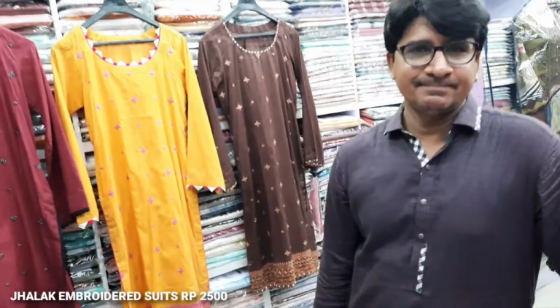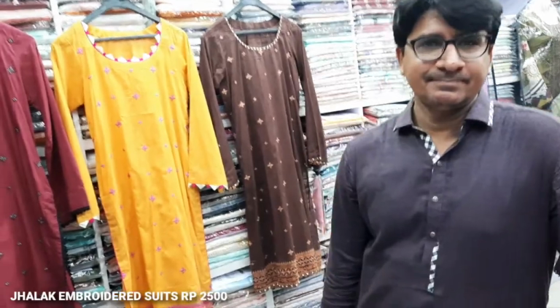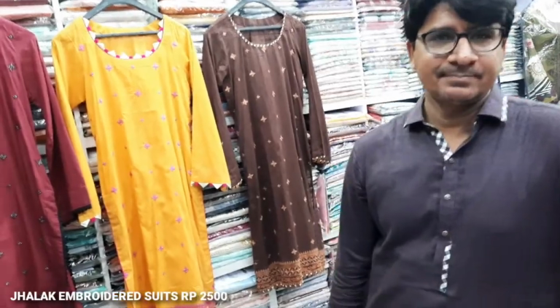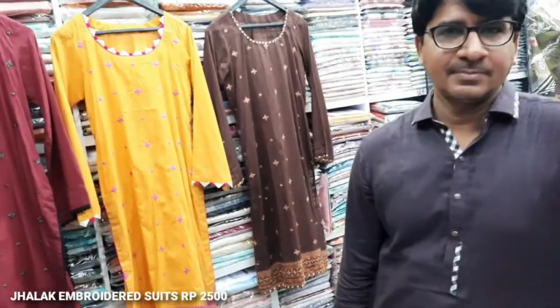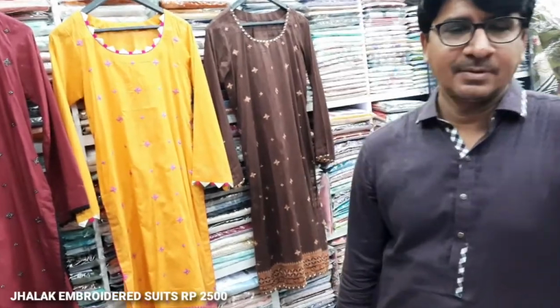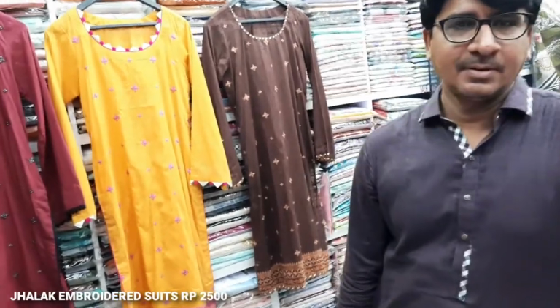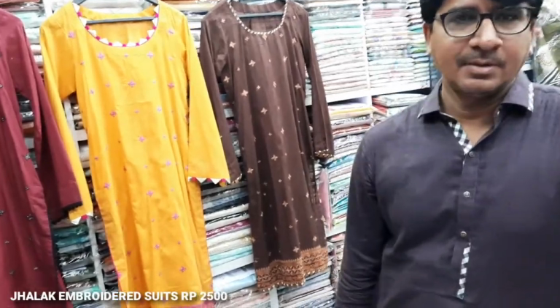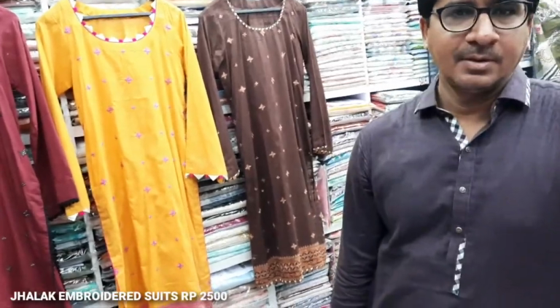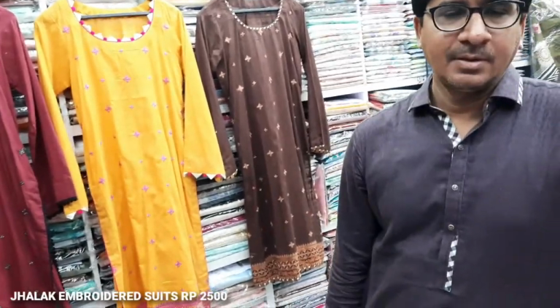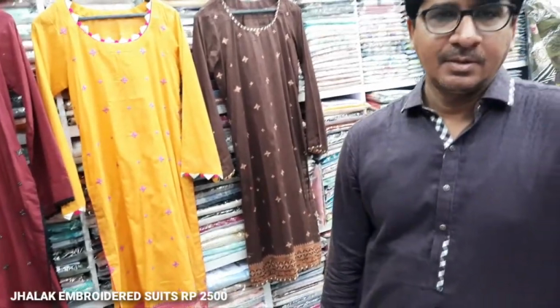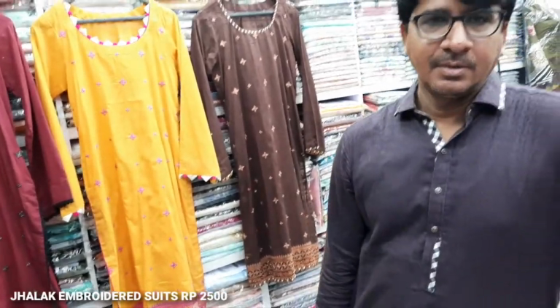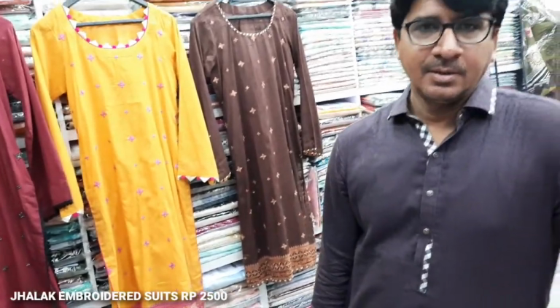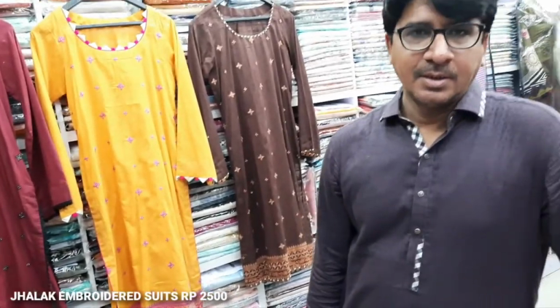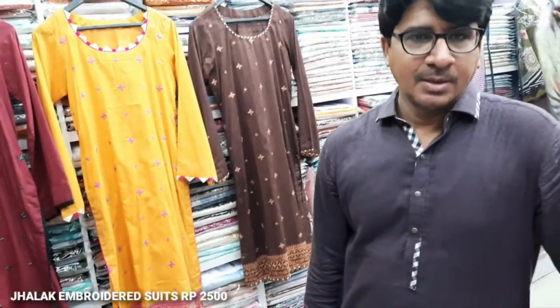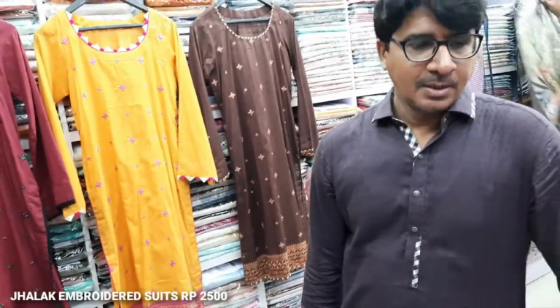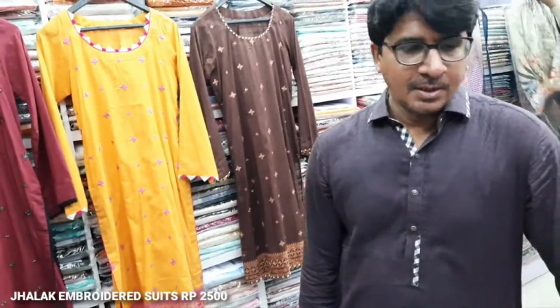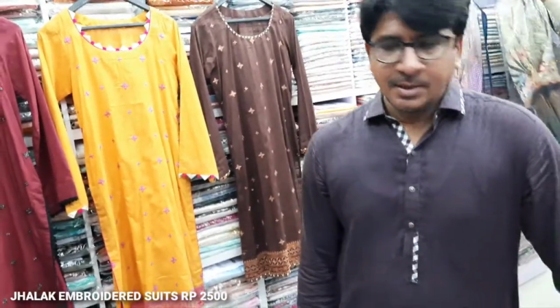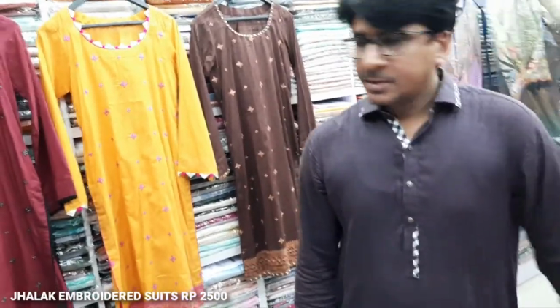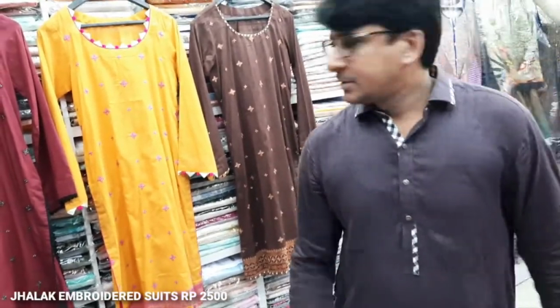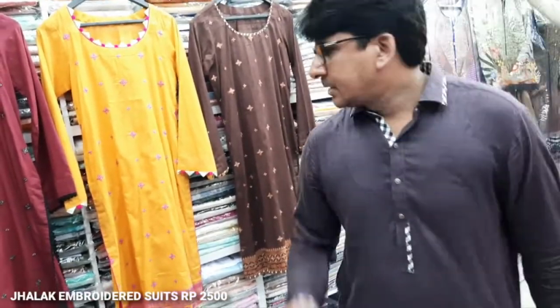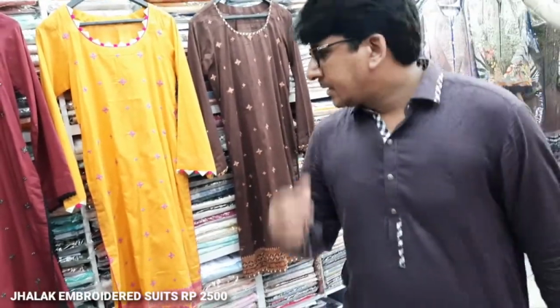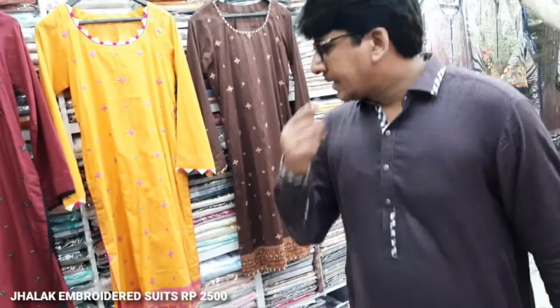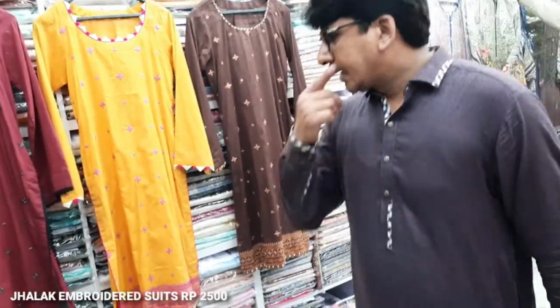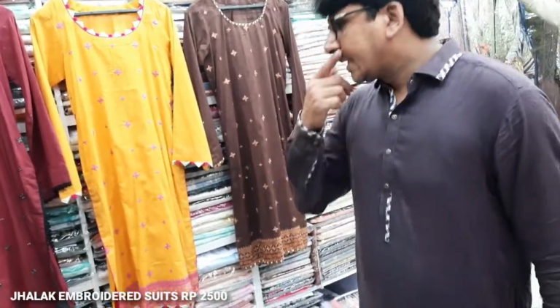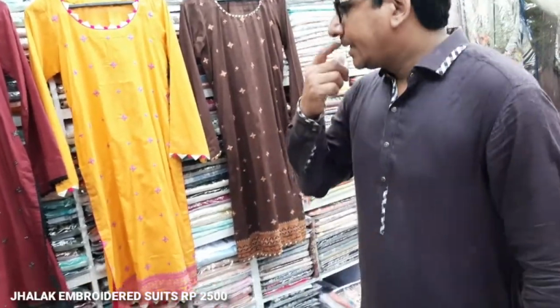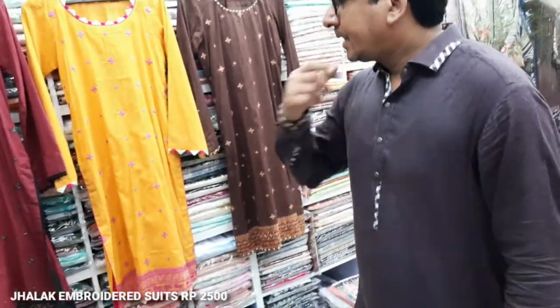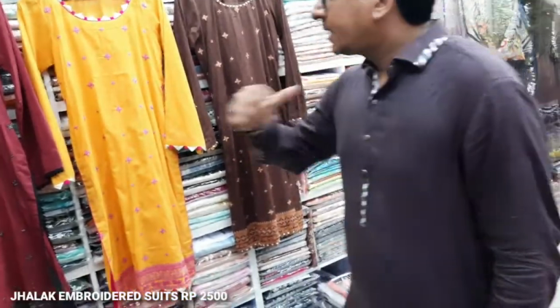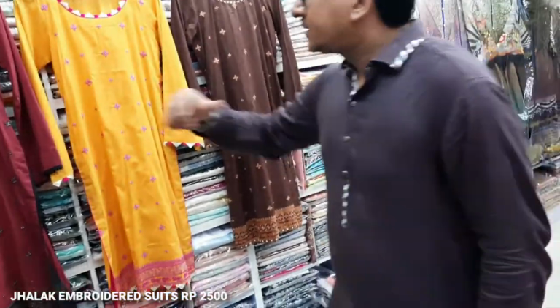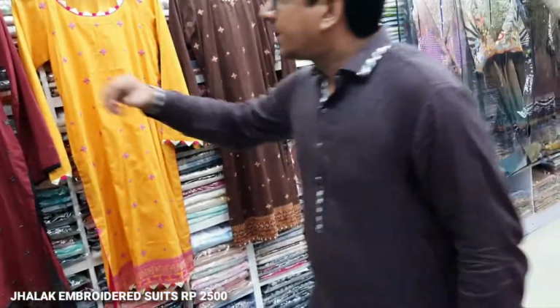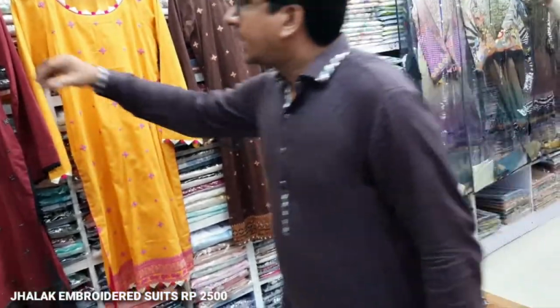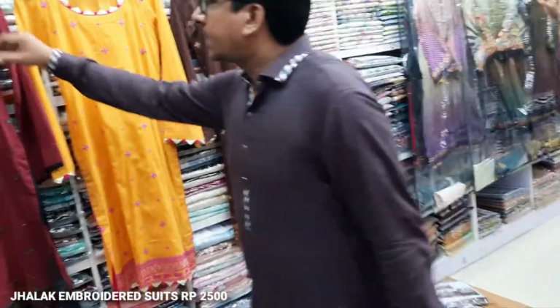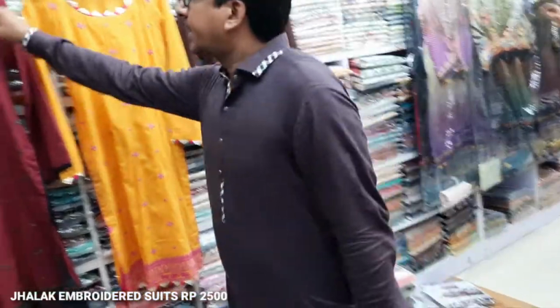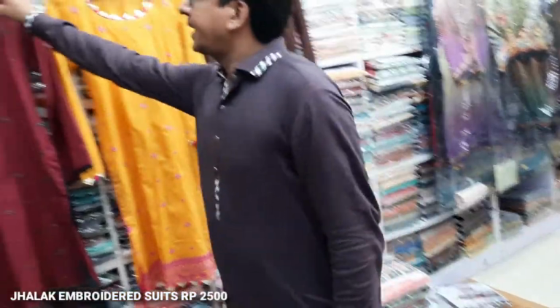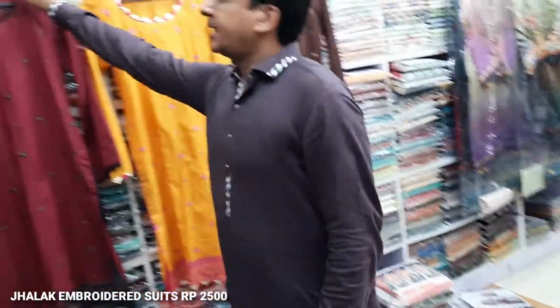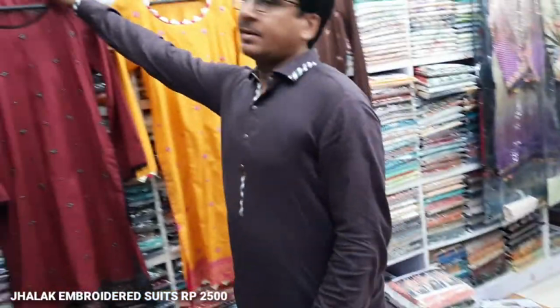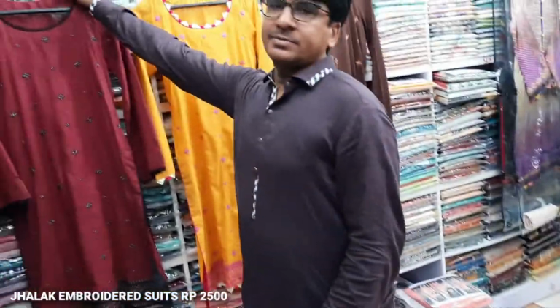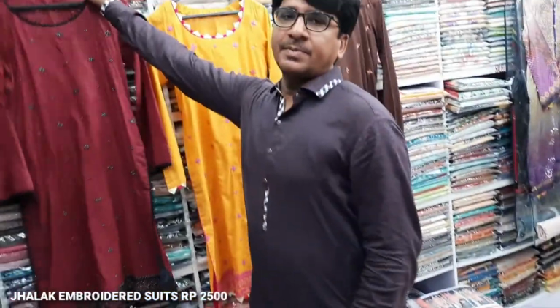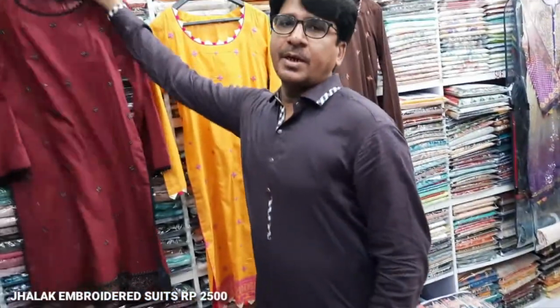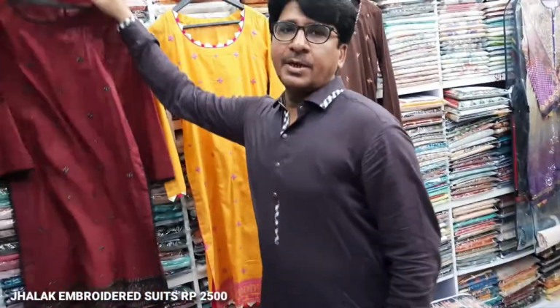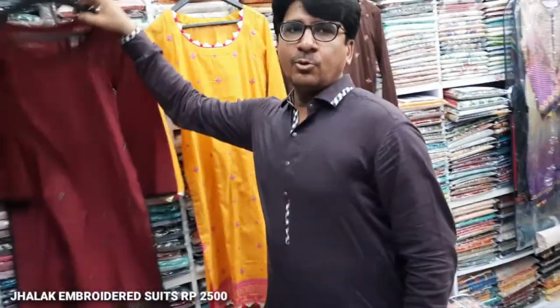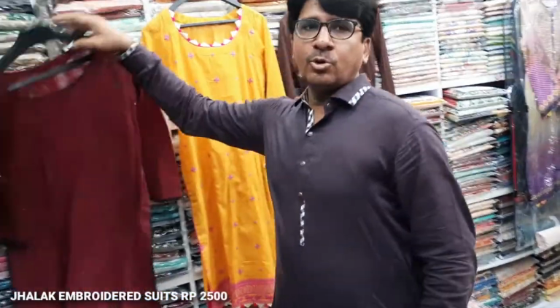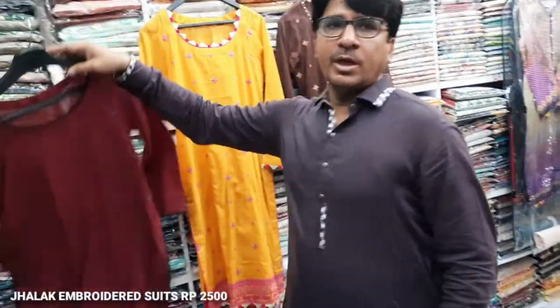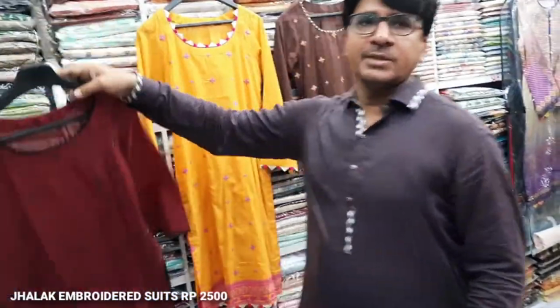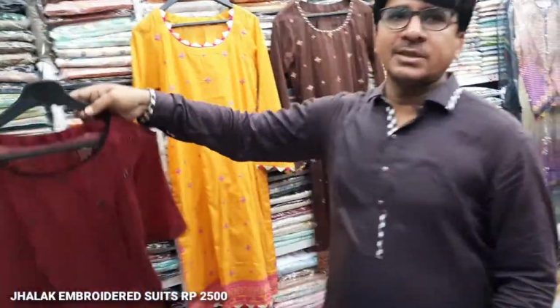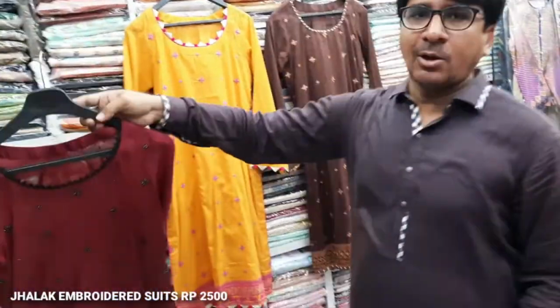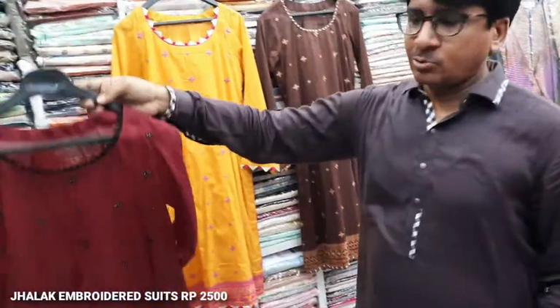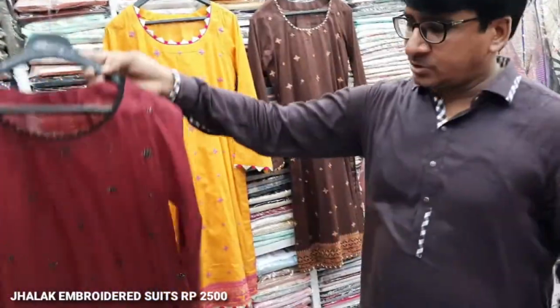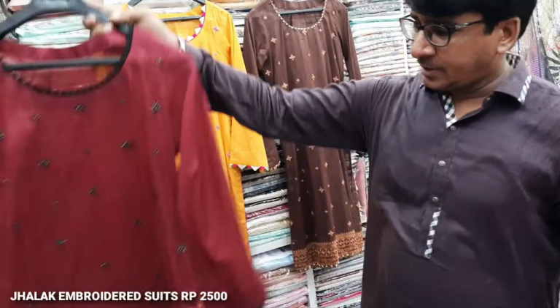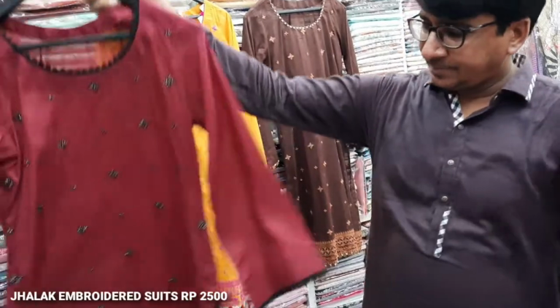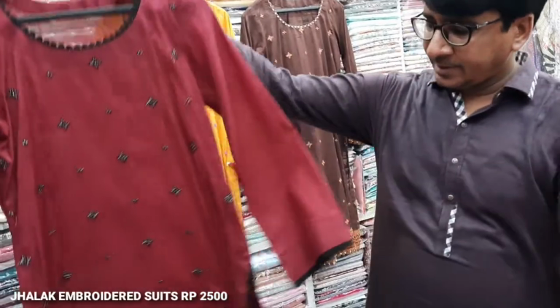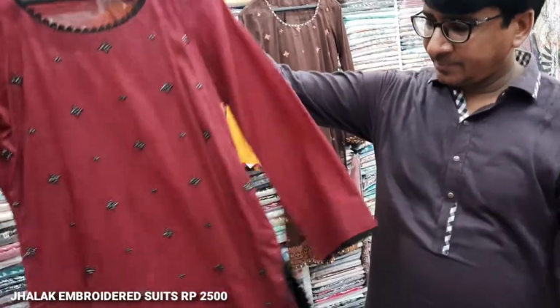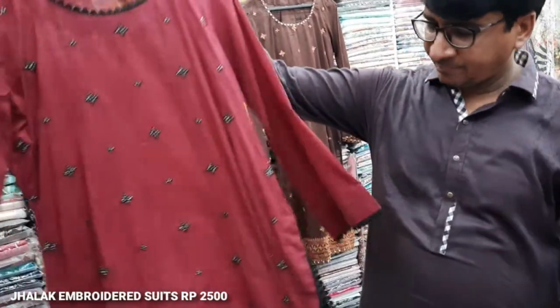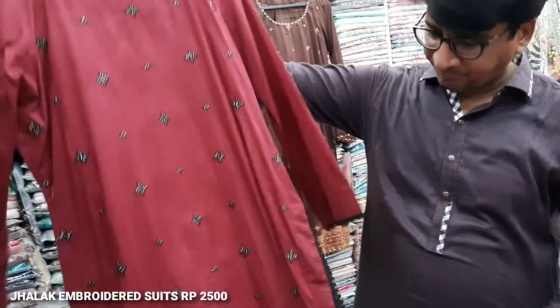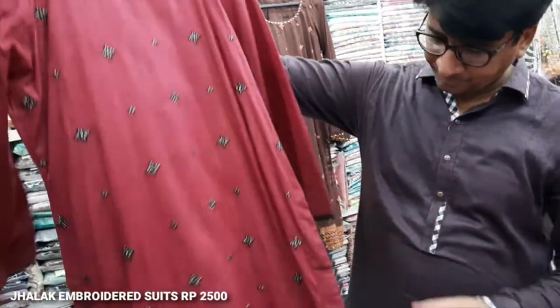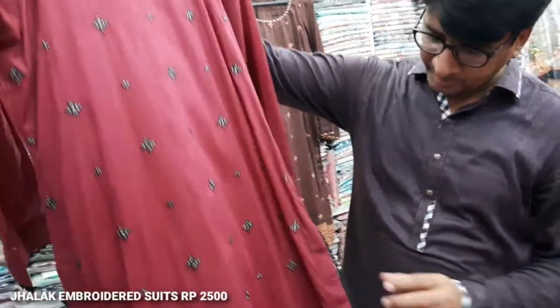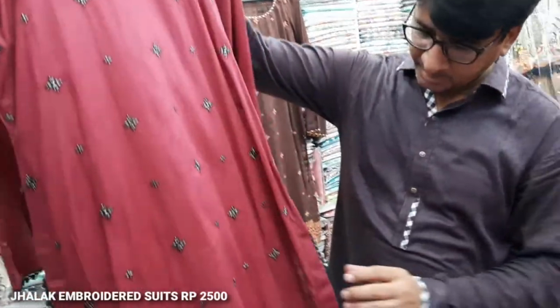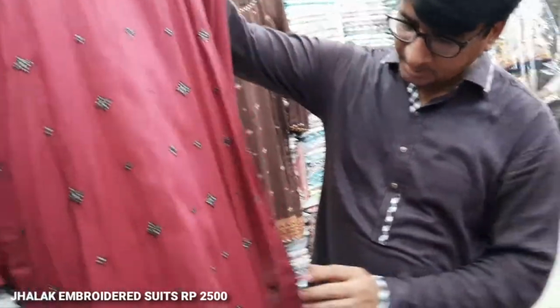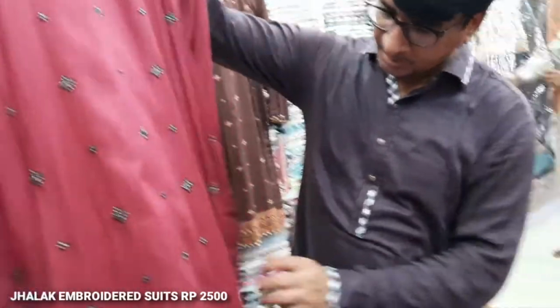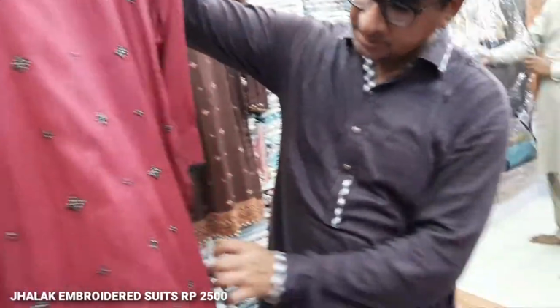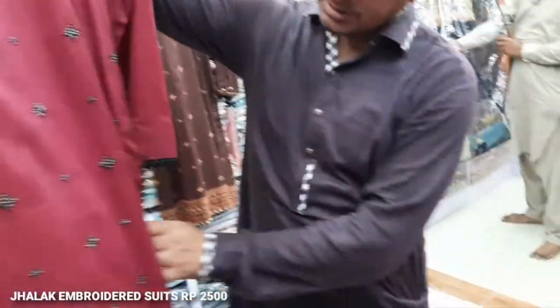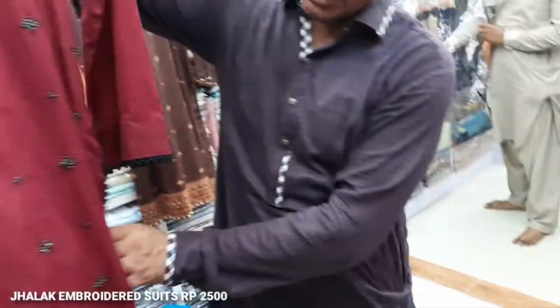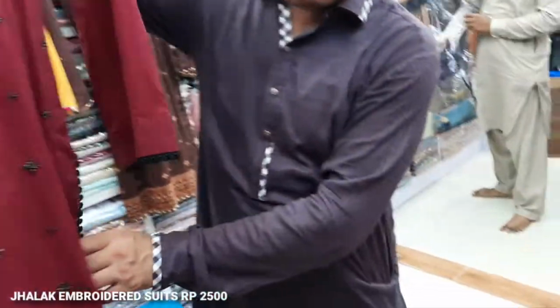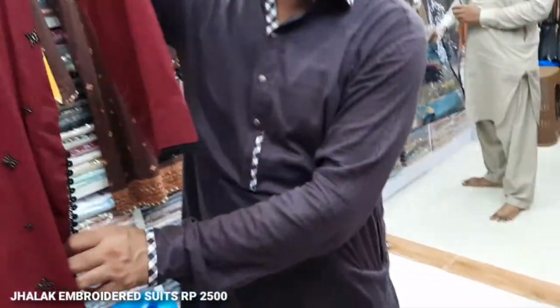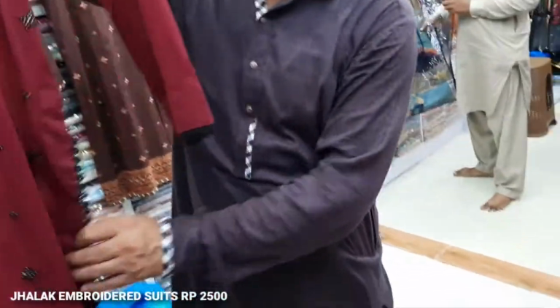Let me give you some details — which design and what details are there? We have launched our new collection: the Jalak Collection.